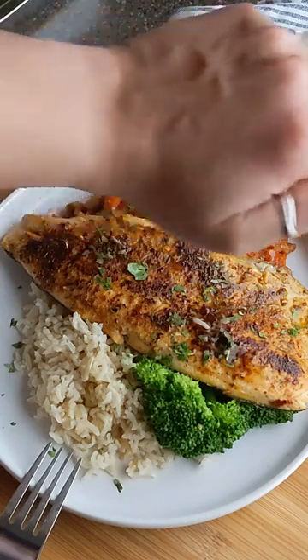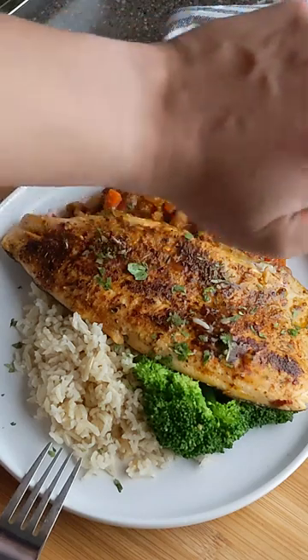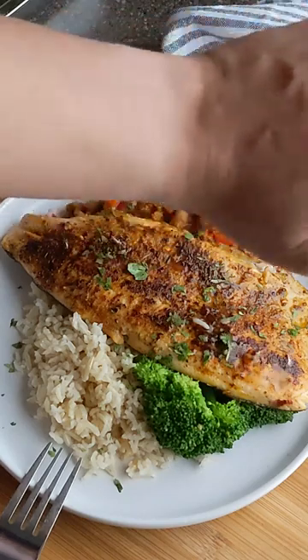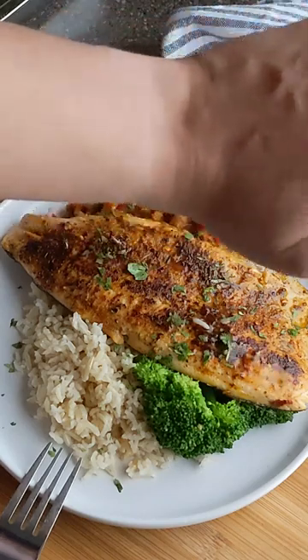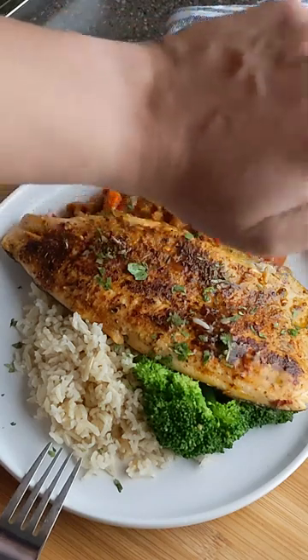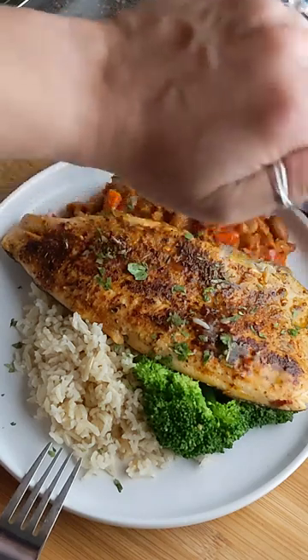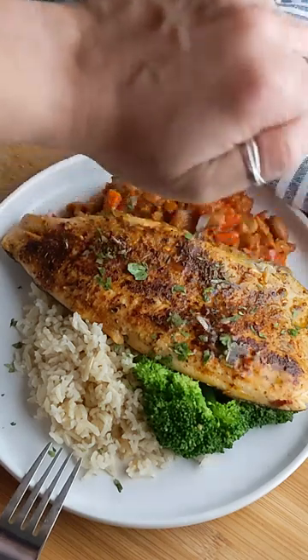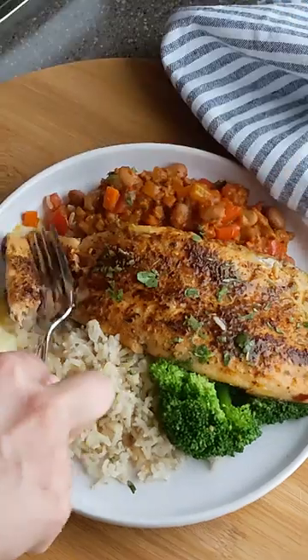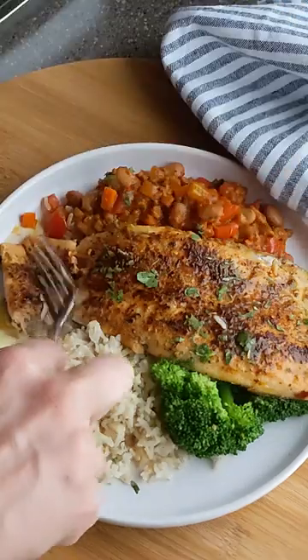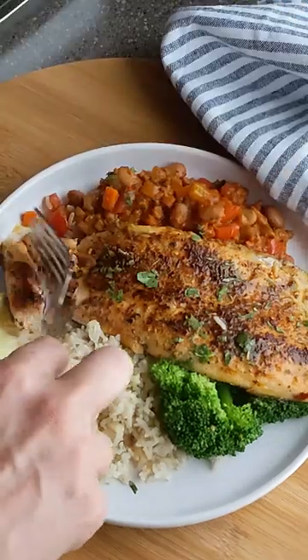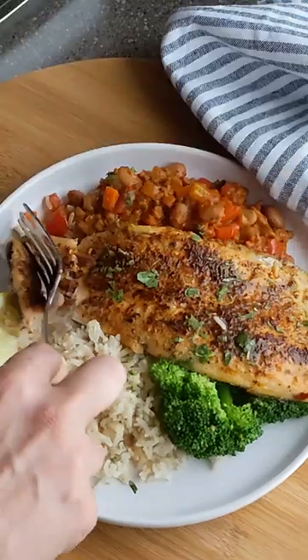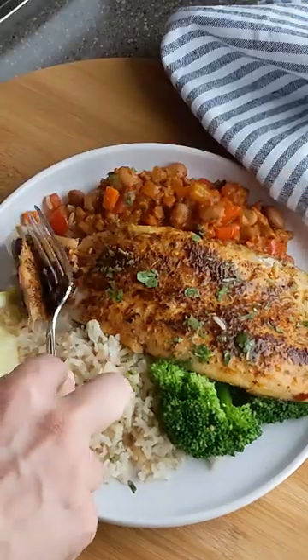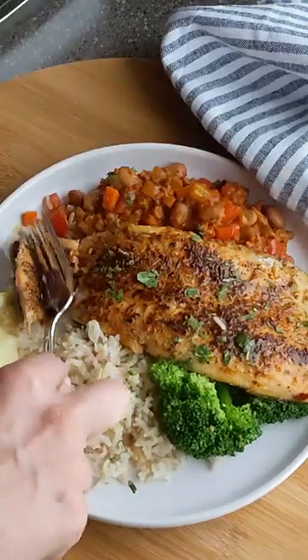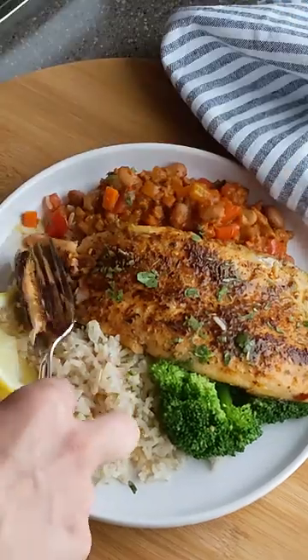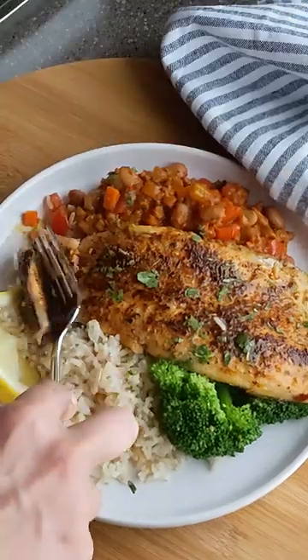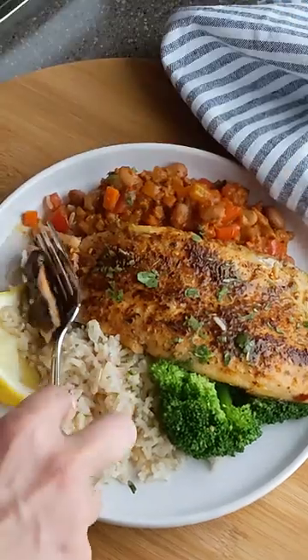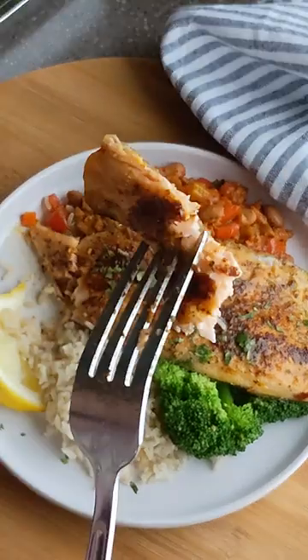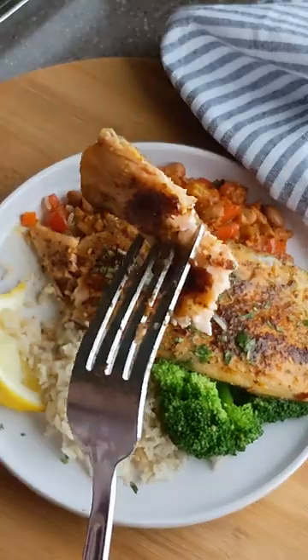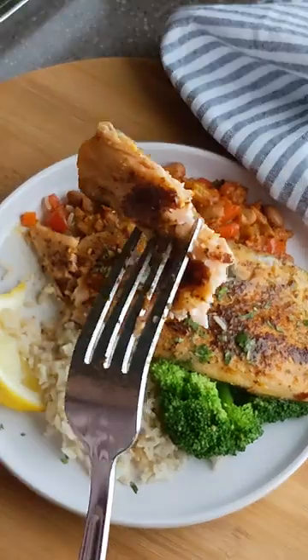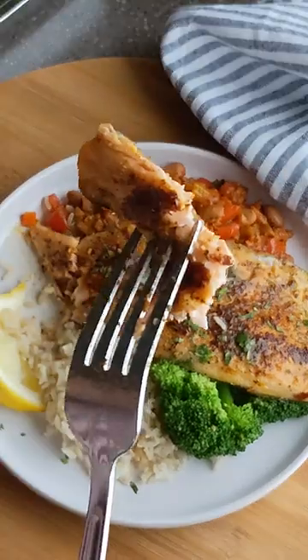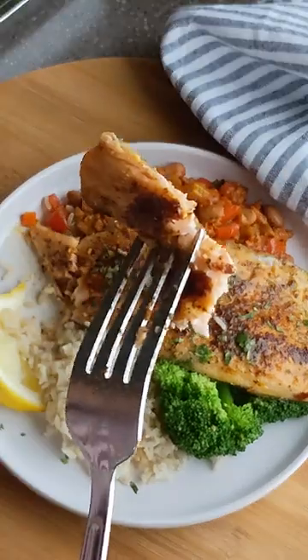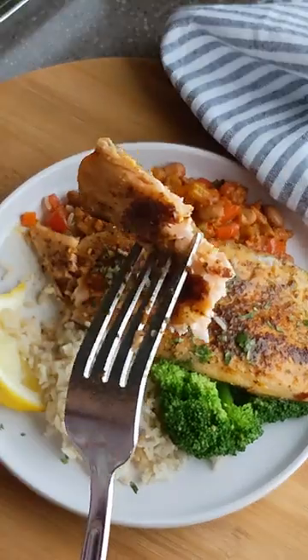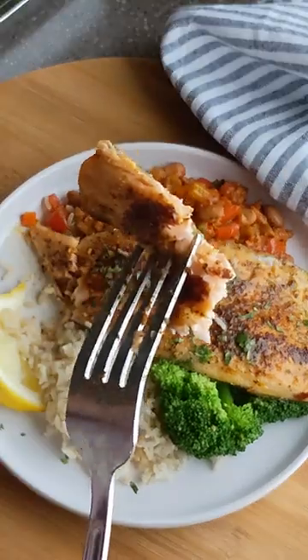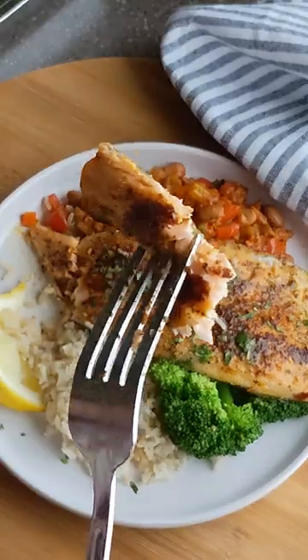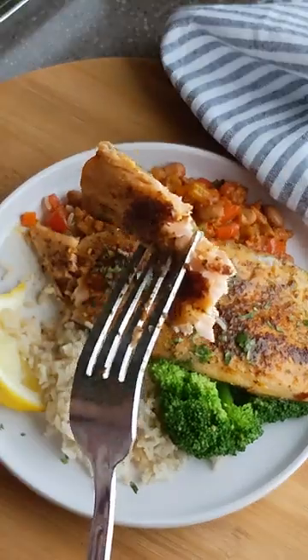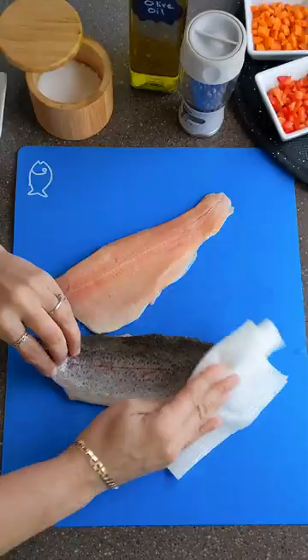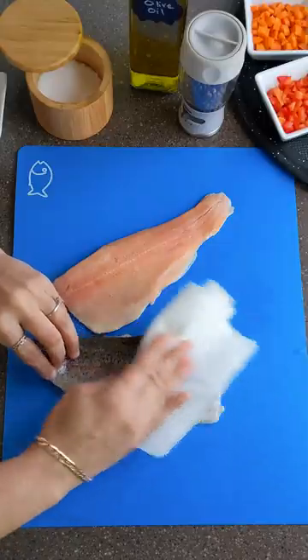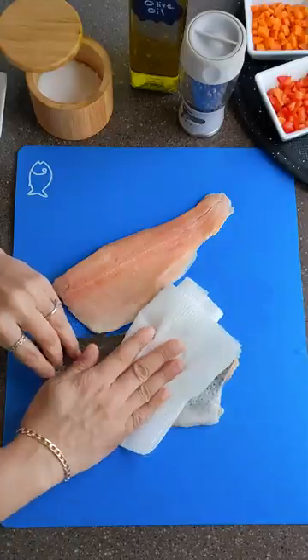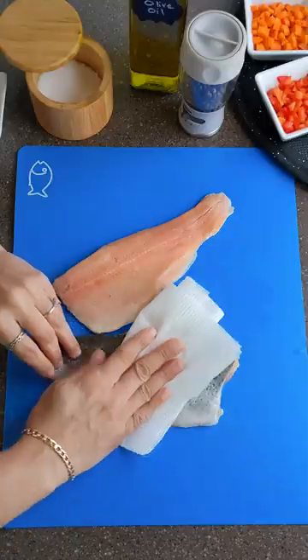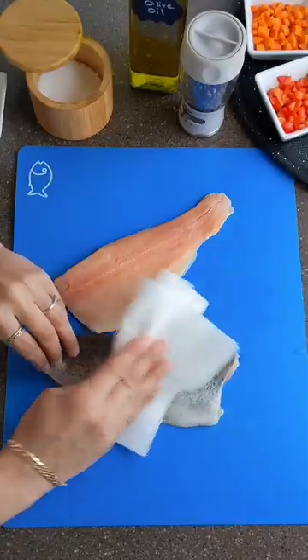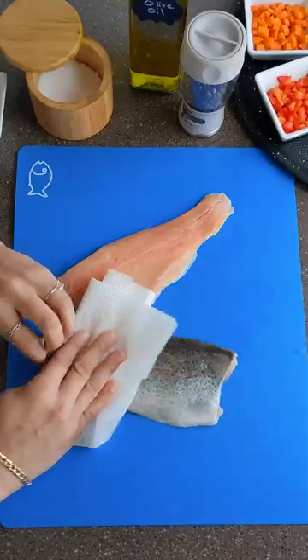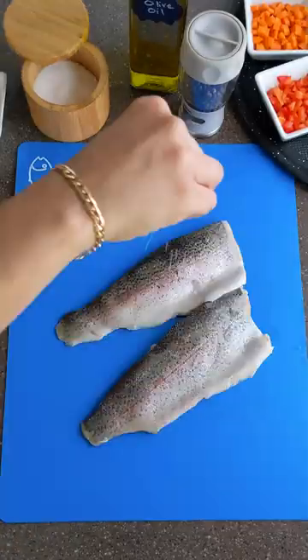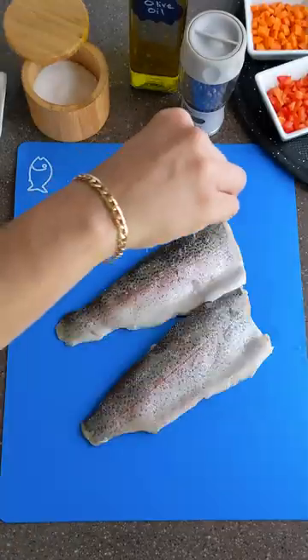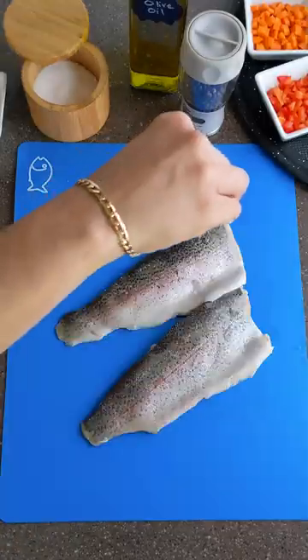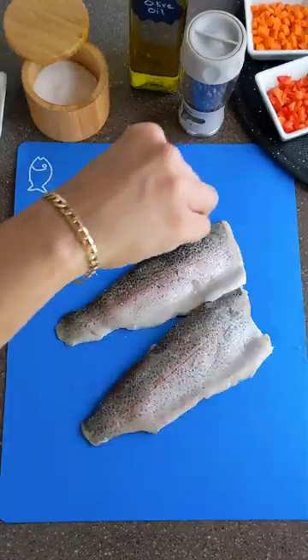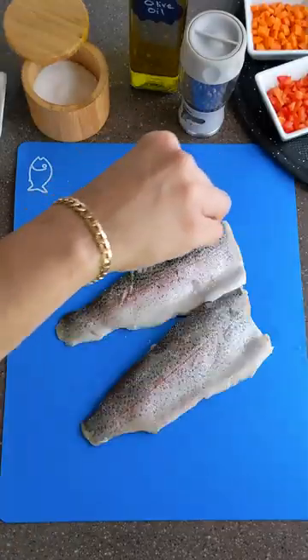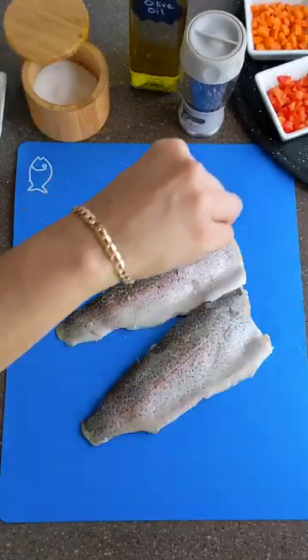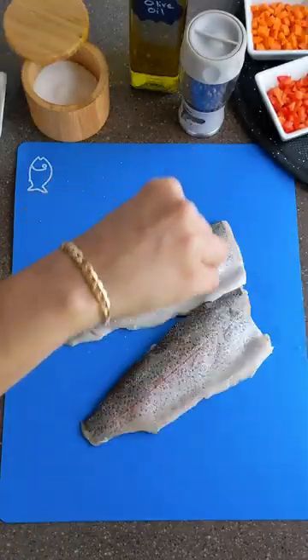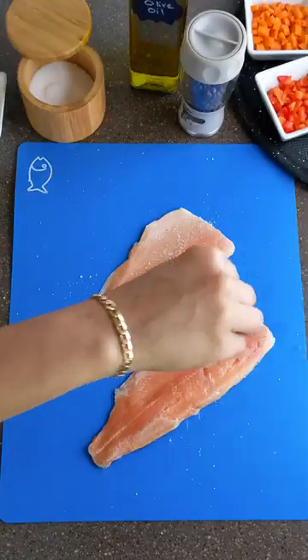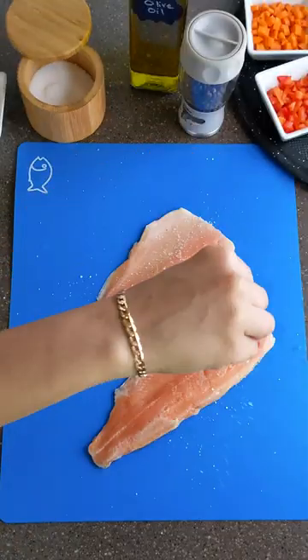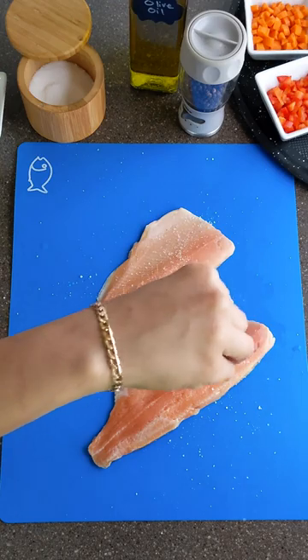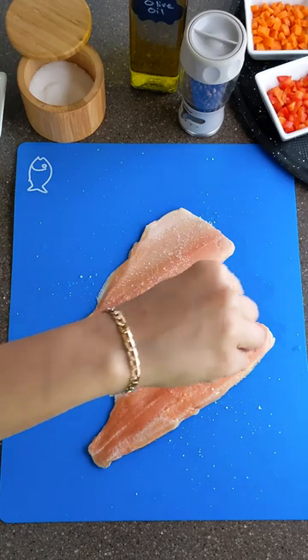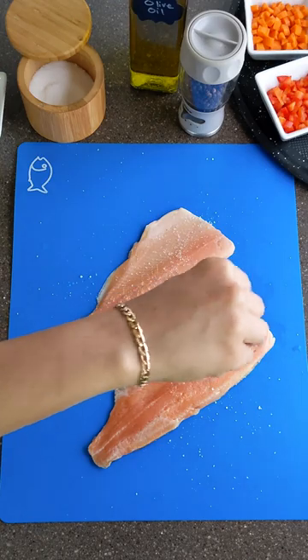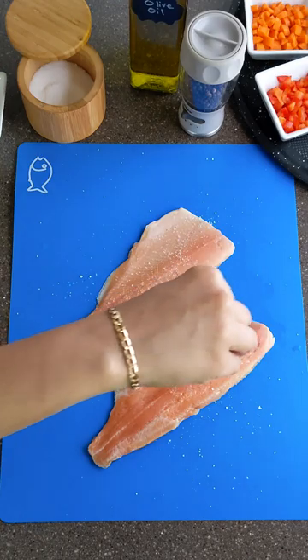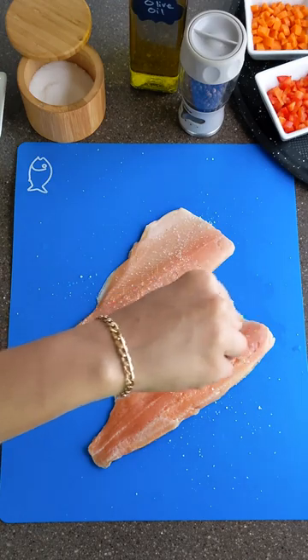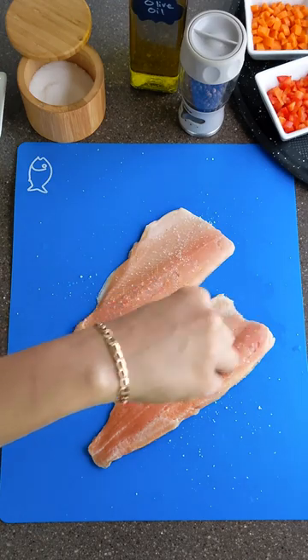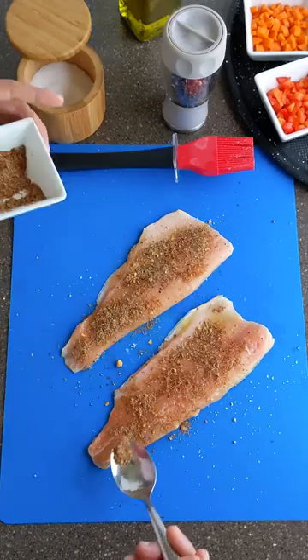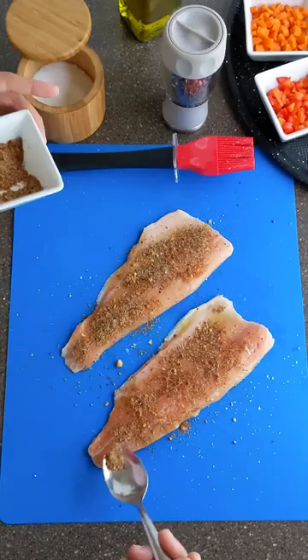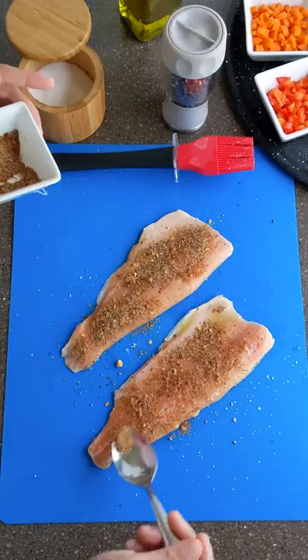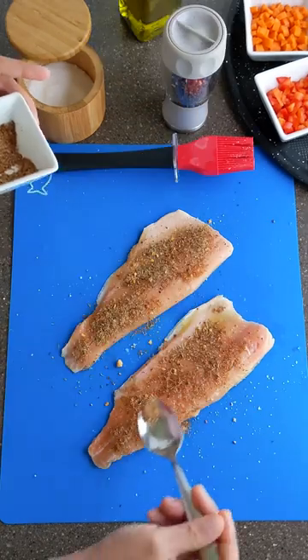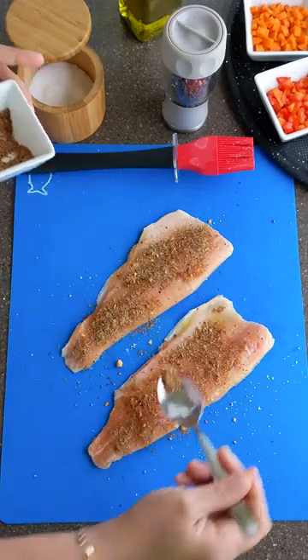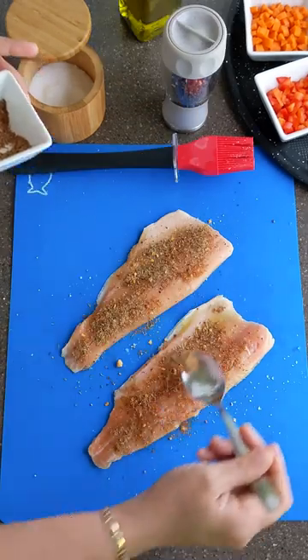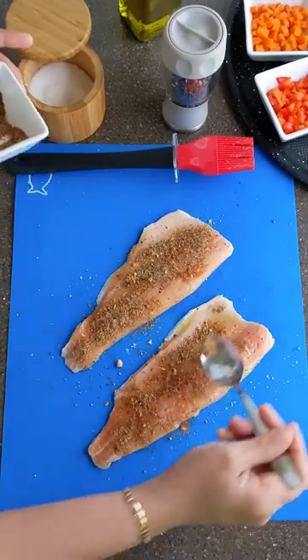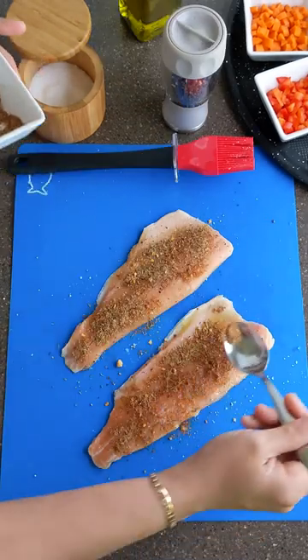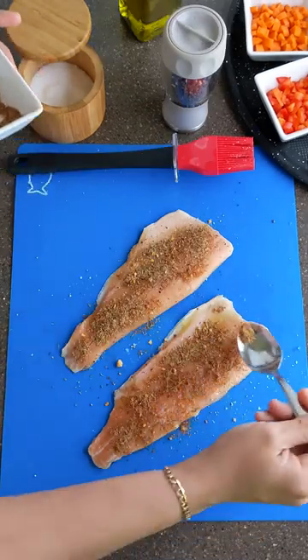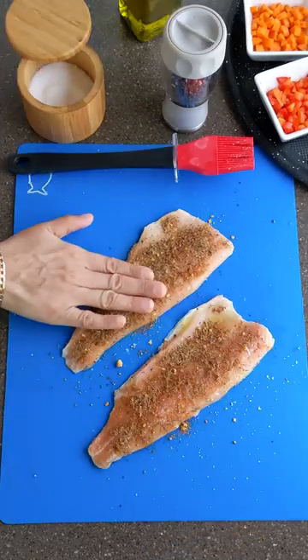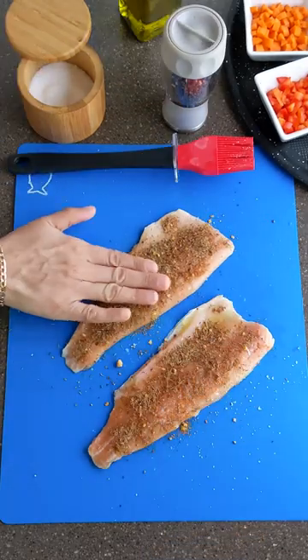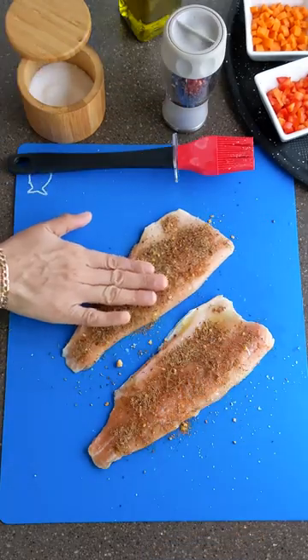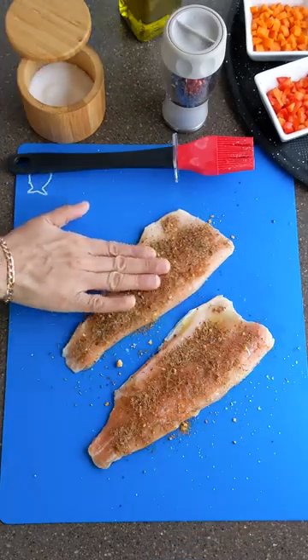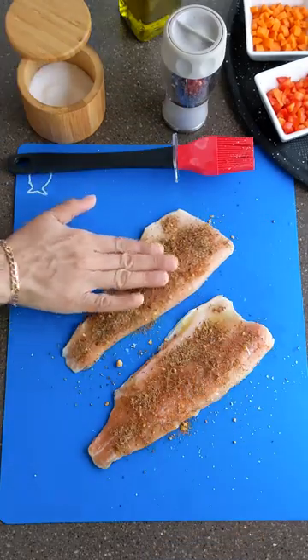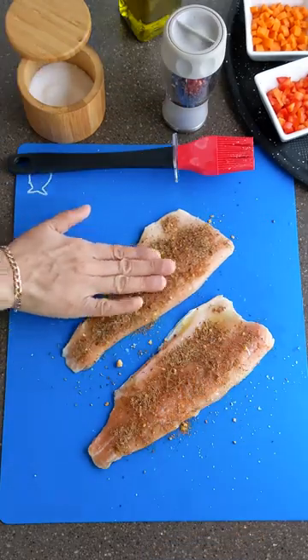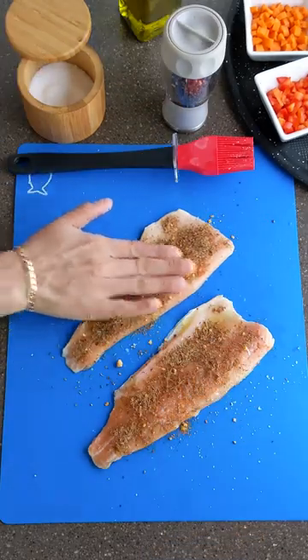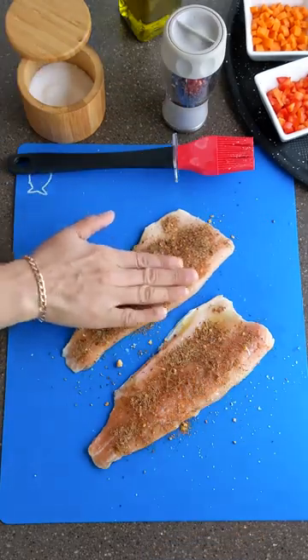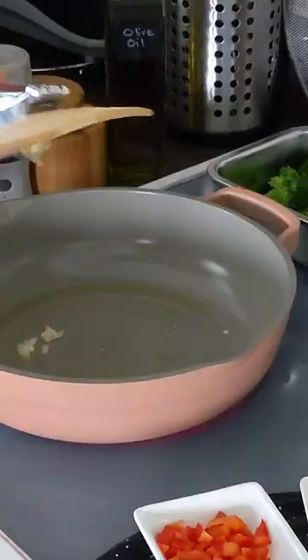Let's make blackened trout with chorizo beans and garlic broccoli. Prepare trout and season with paprika, cumin, and chili spice blend.